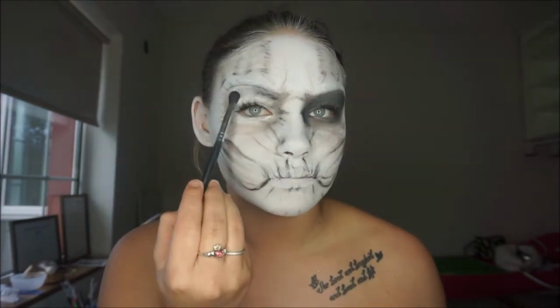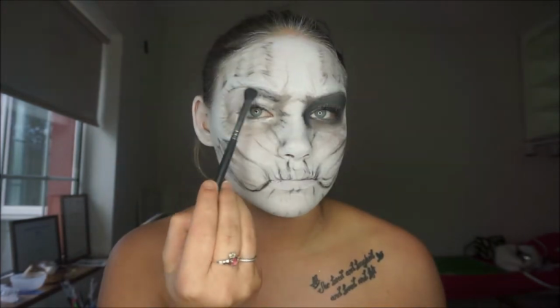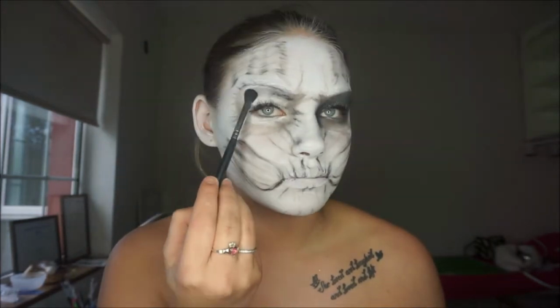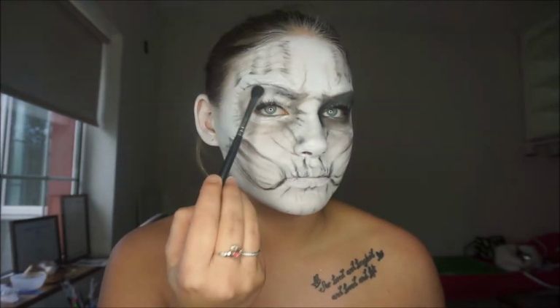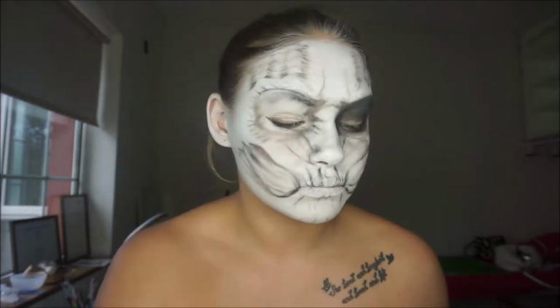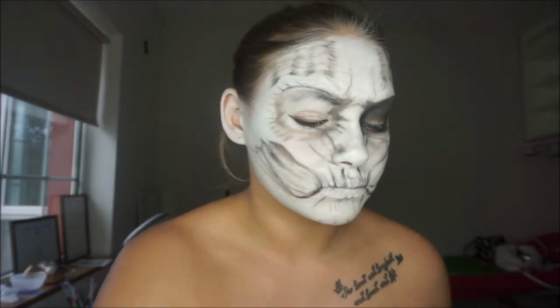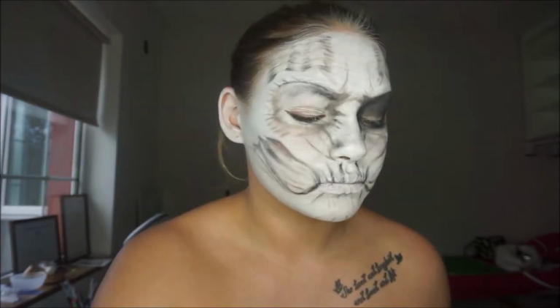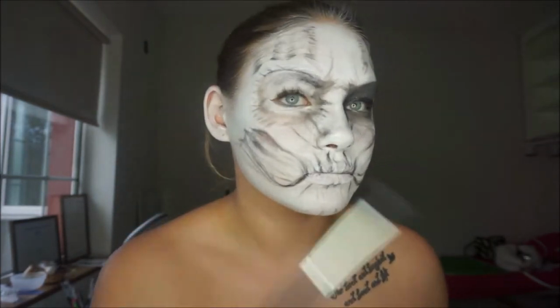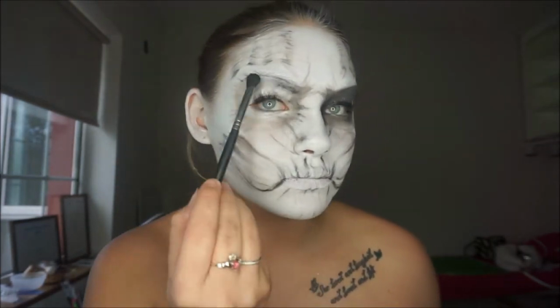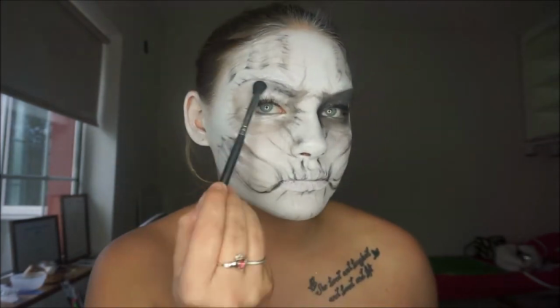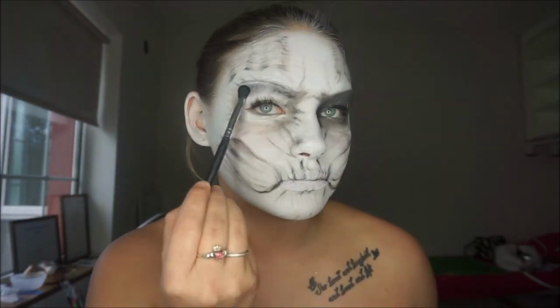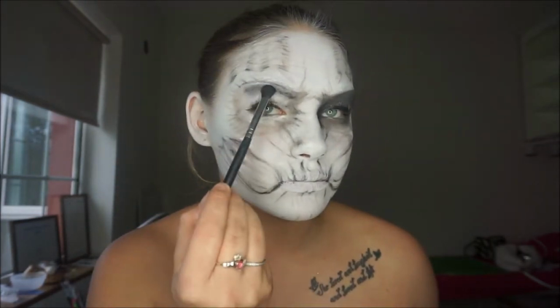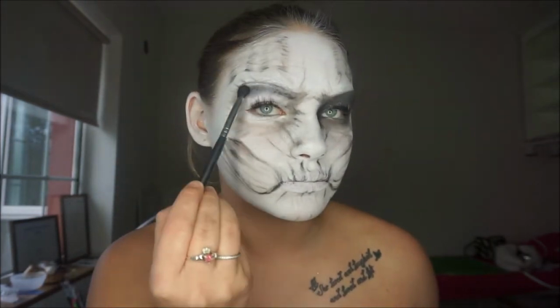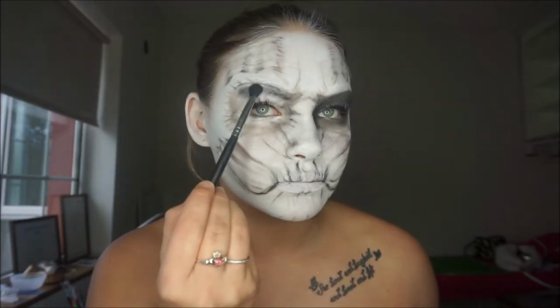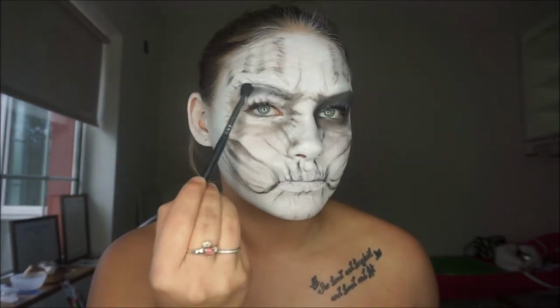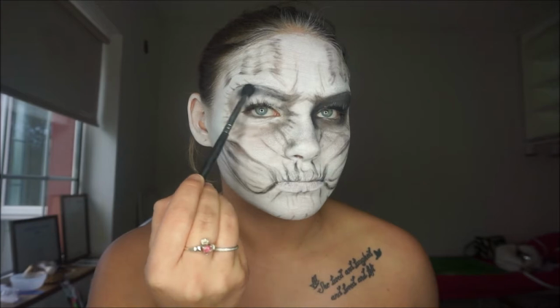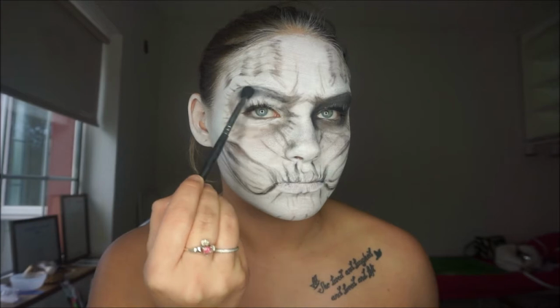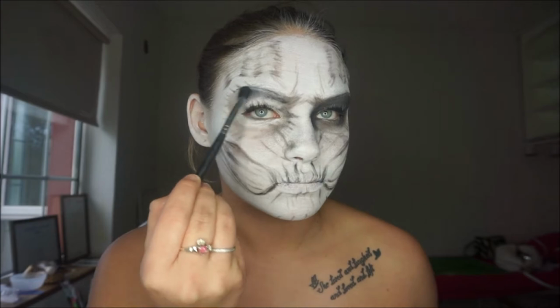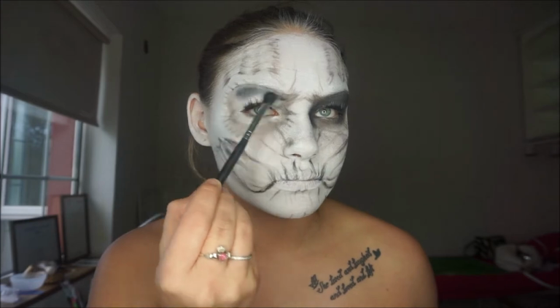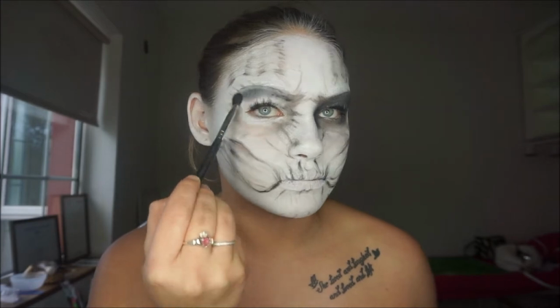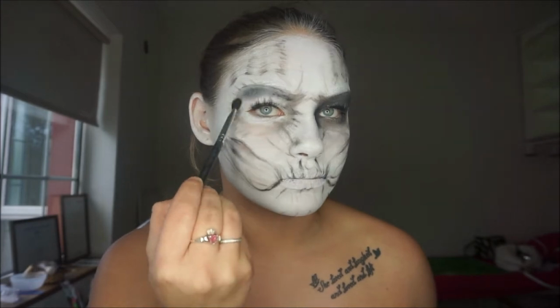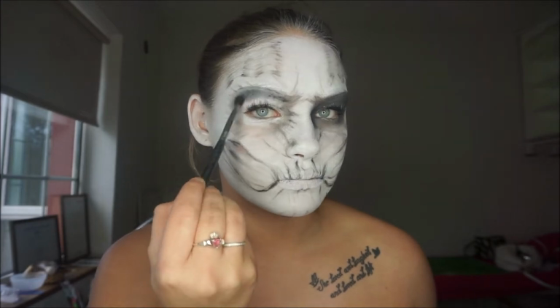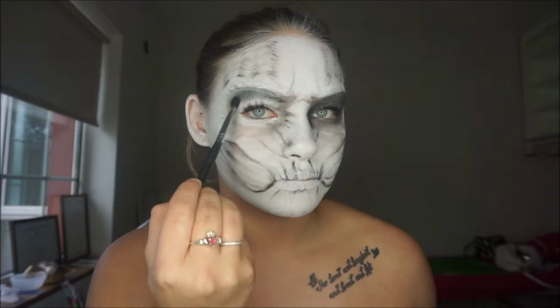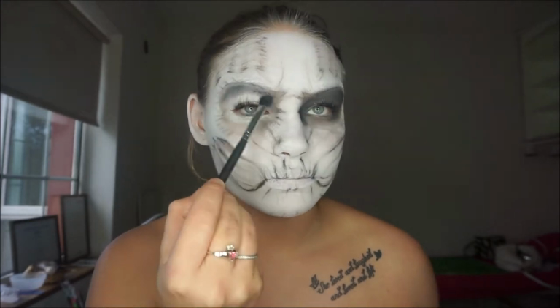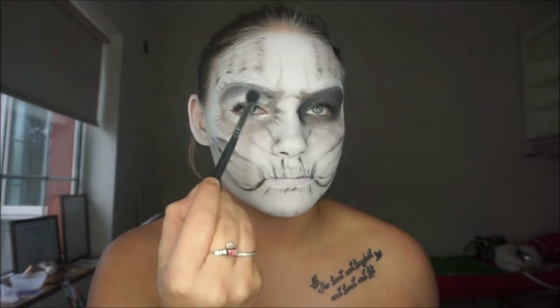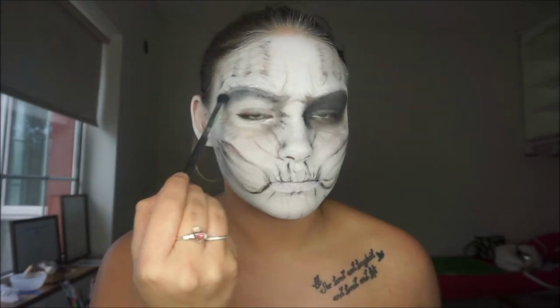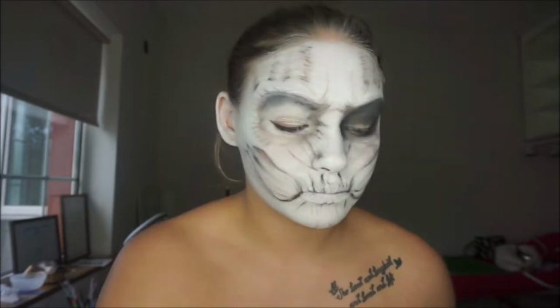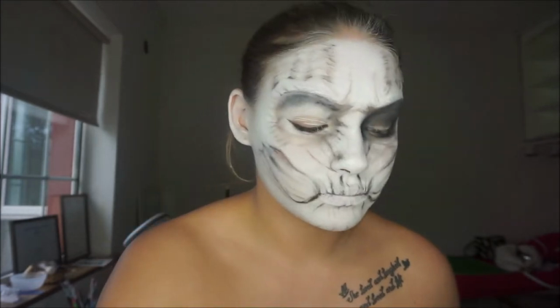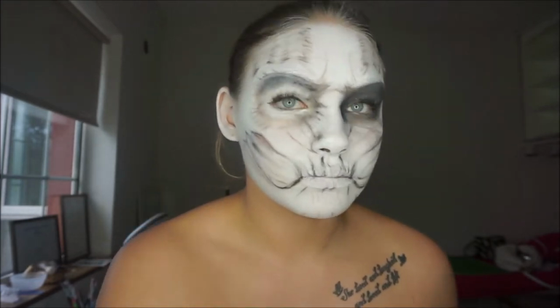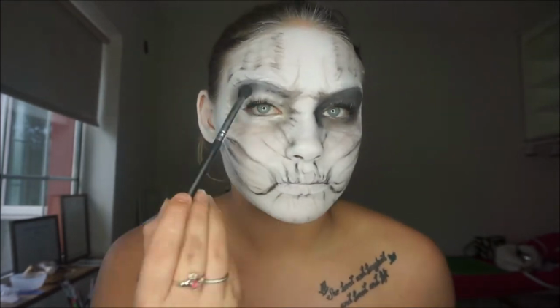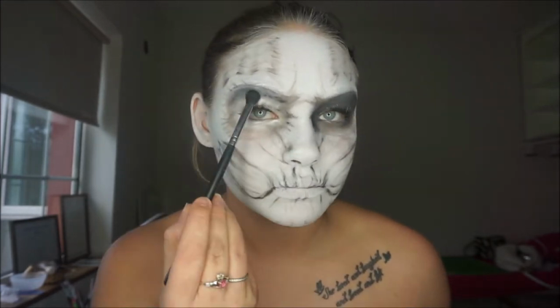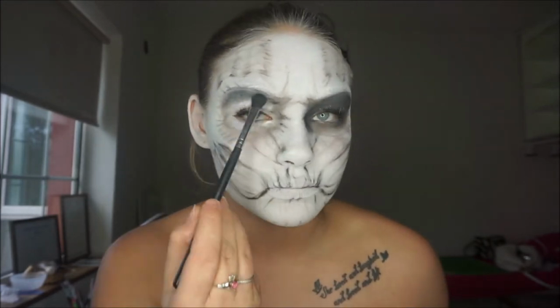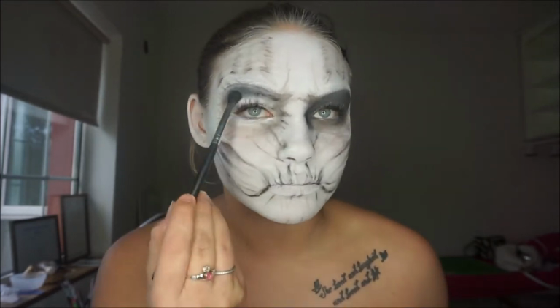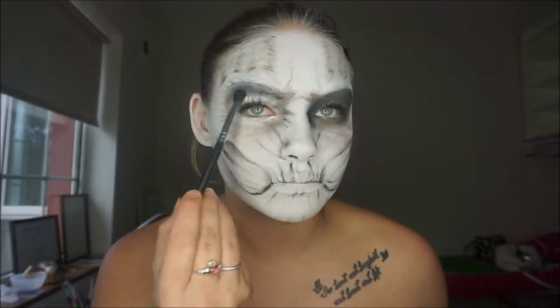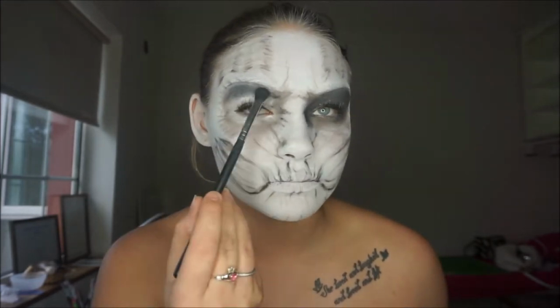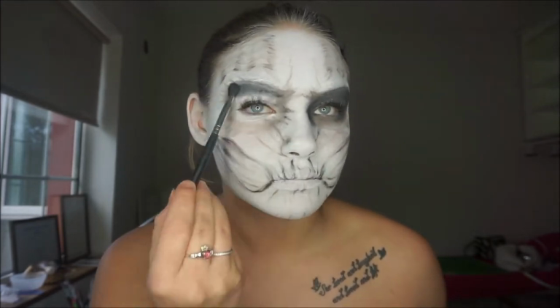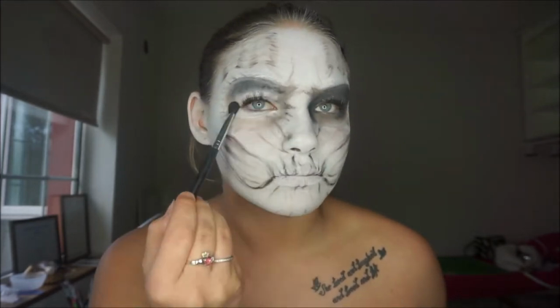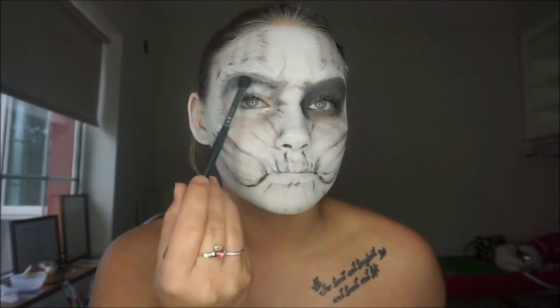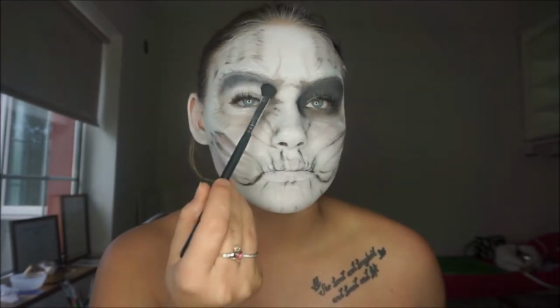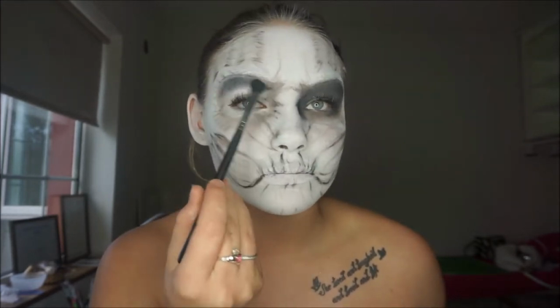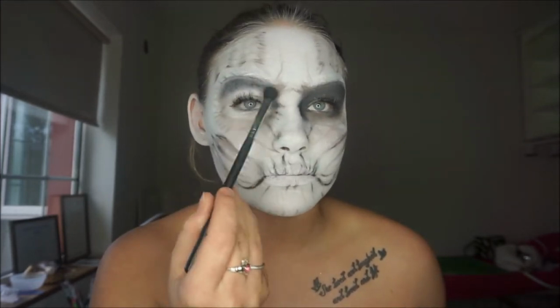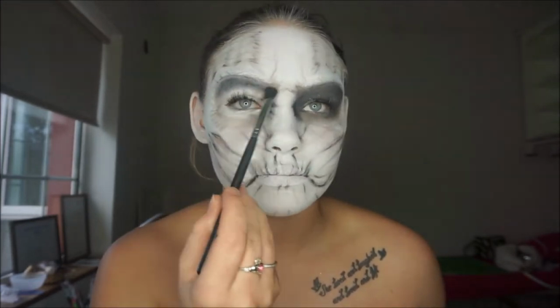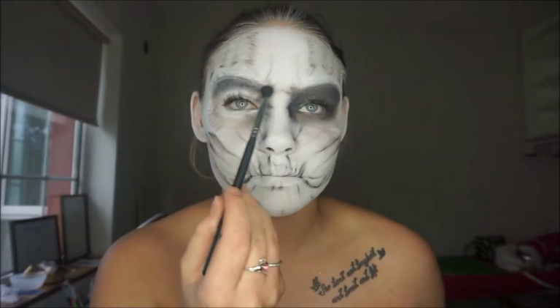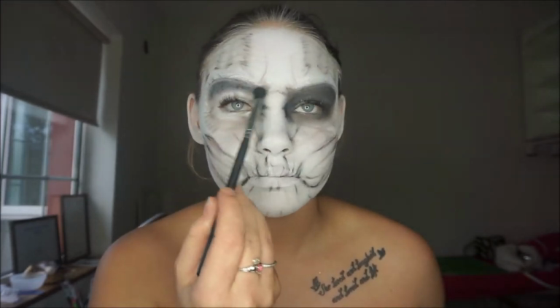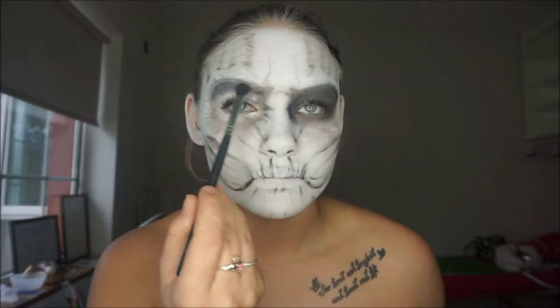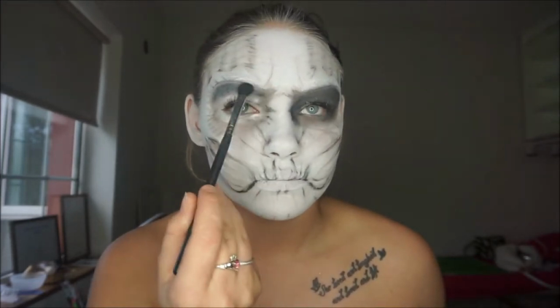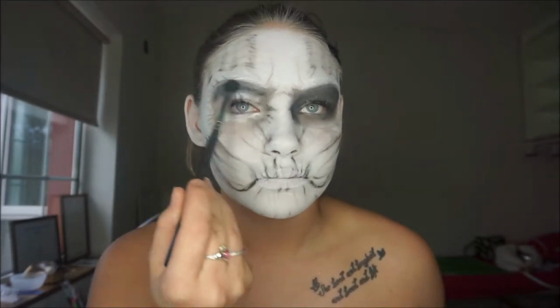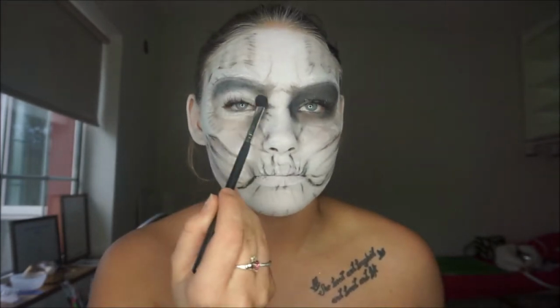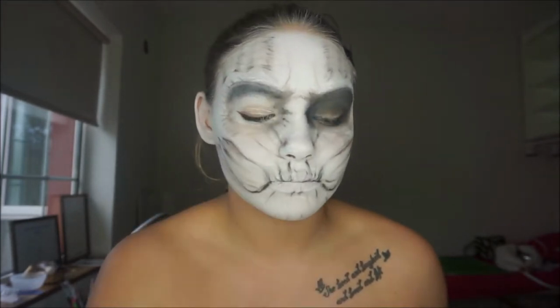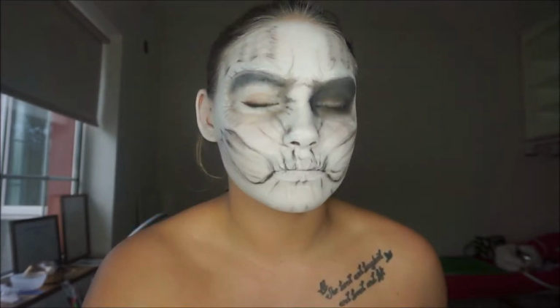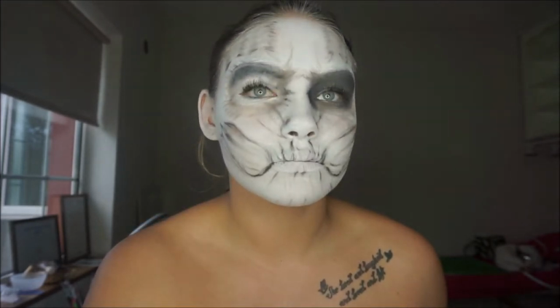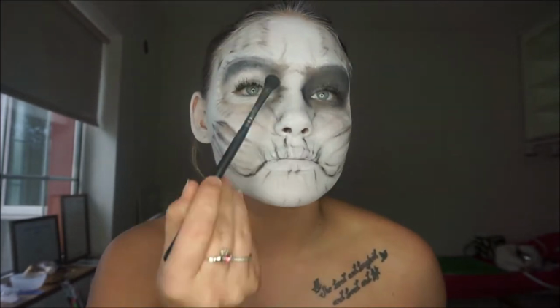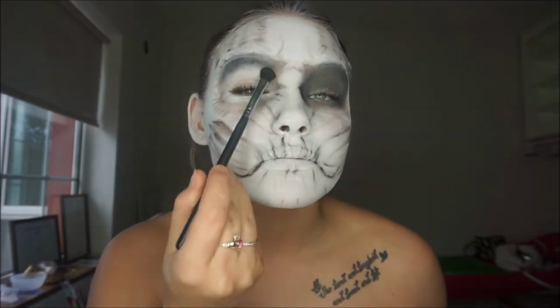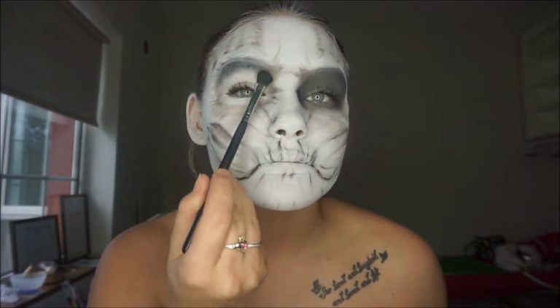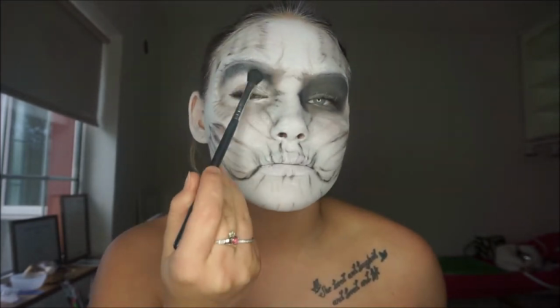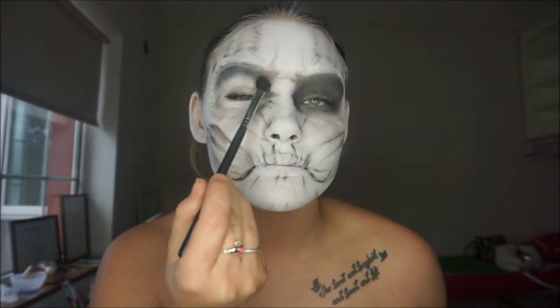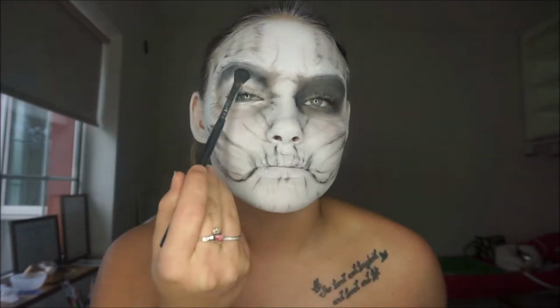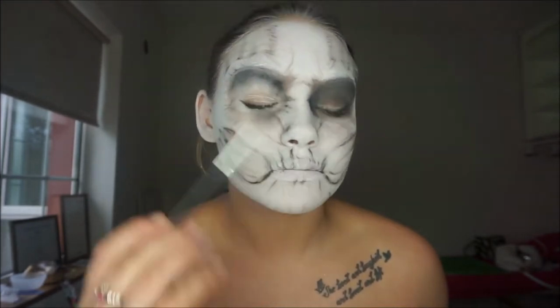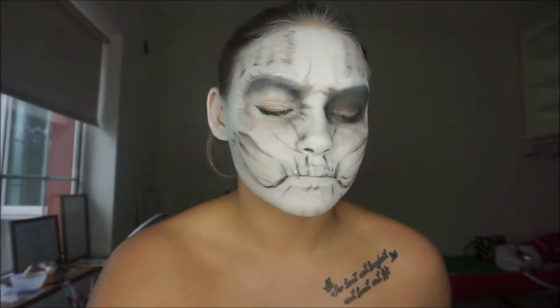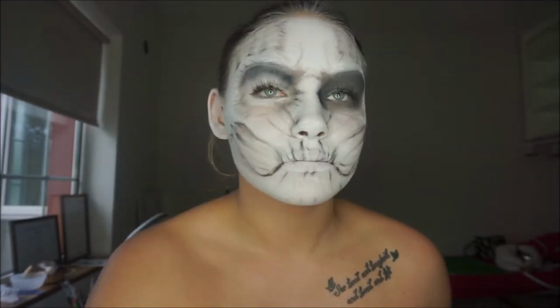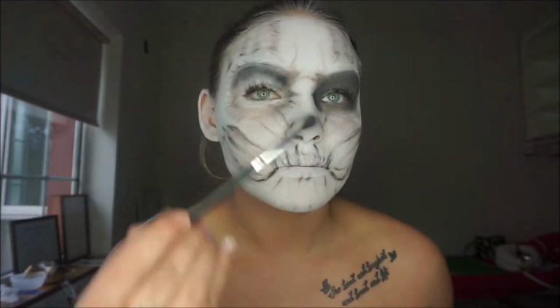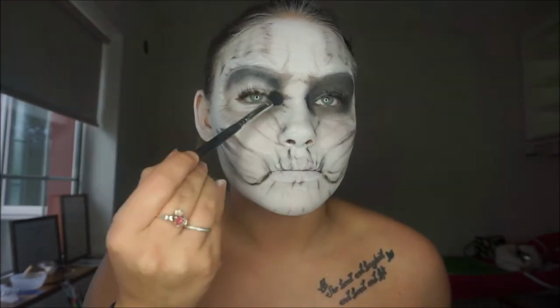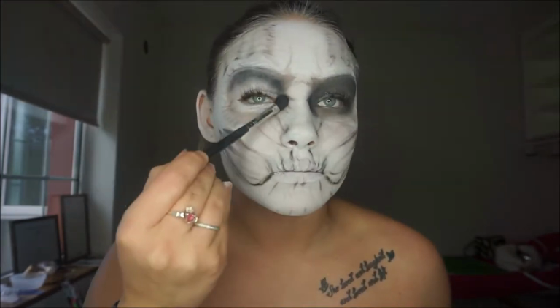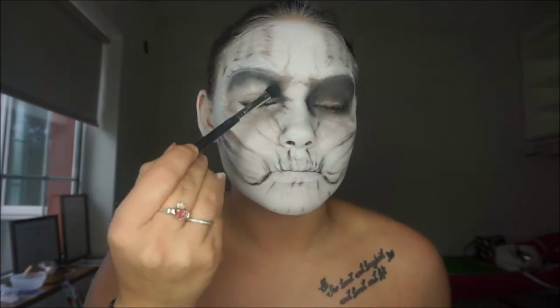For around the eyes, I just used a fluffy blending brush and black eyeshadow and kept building it up until I was happy.